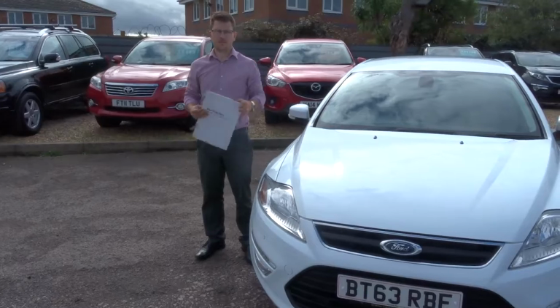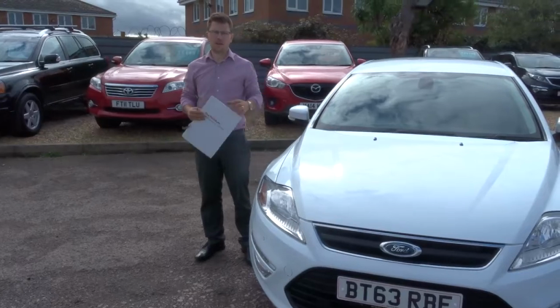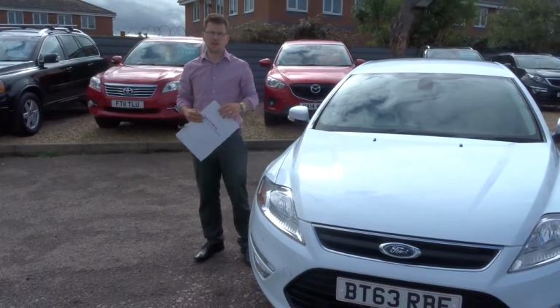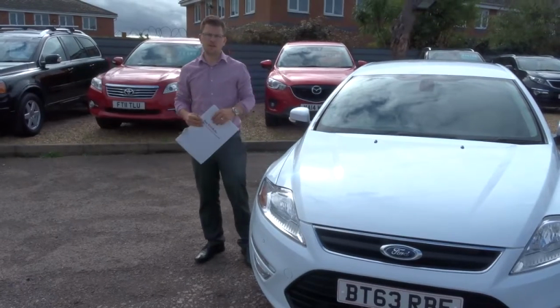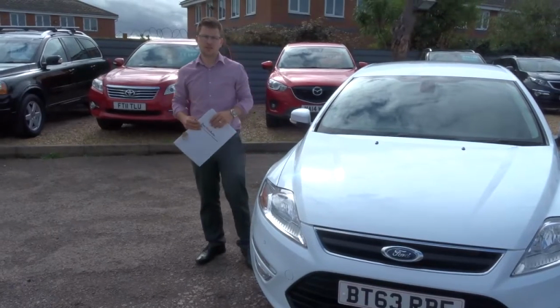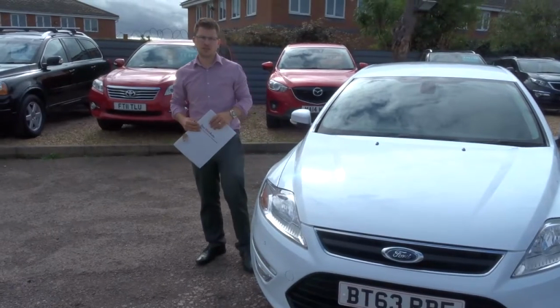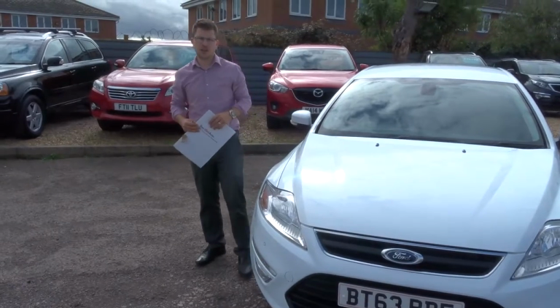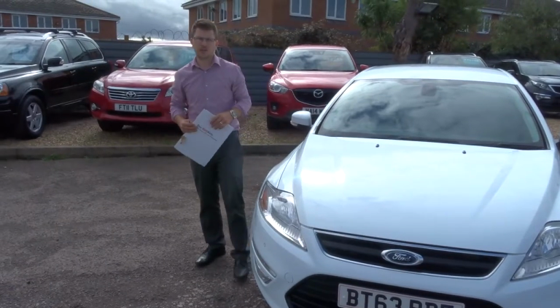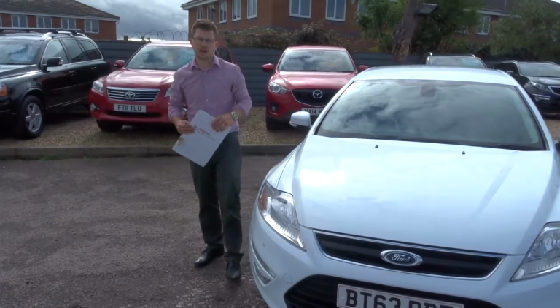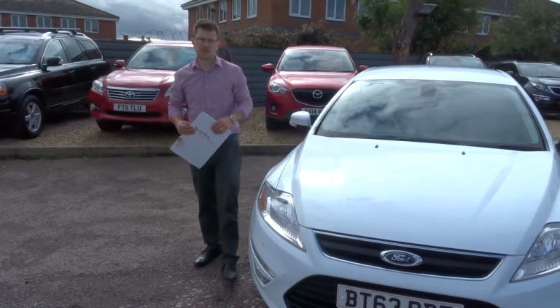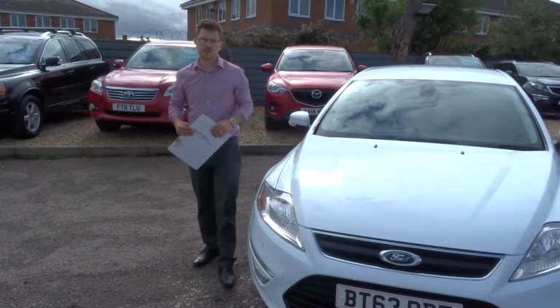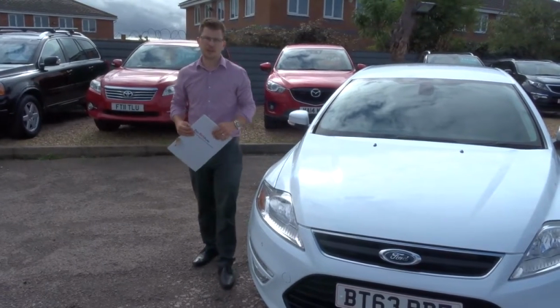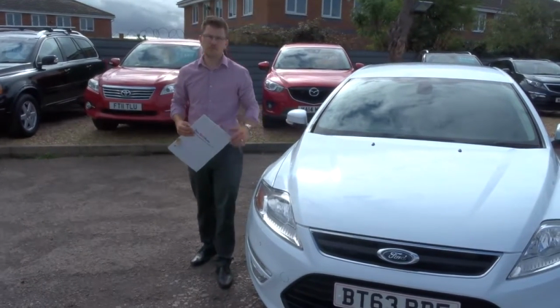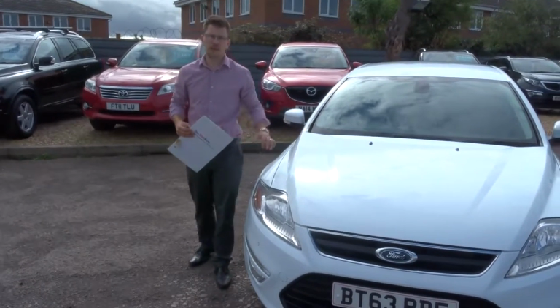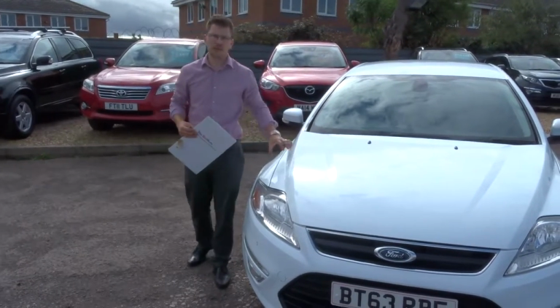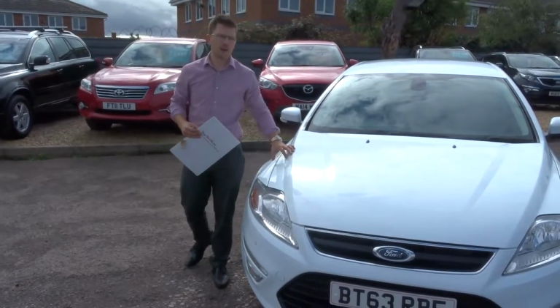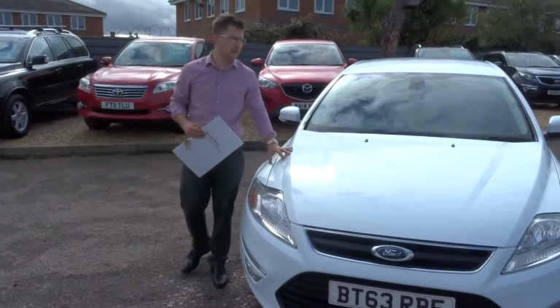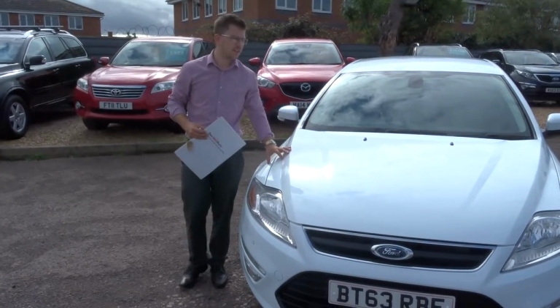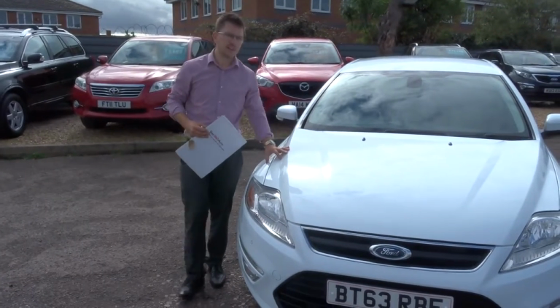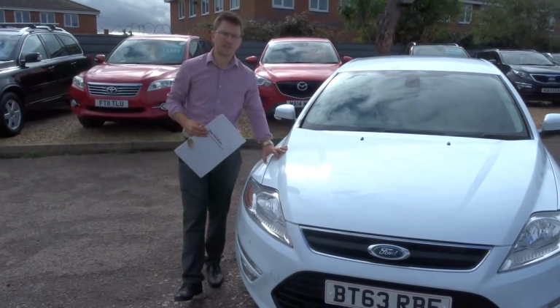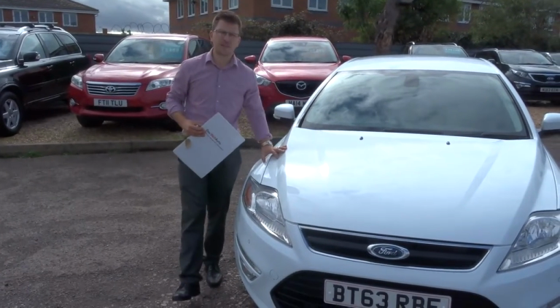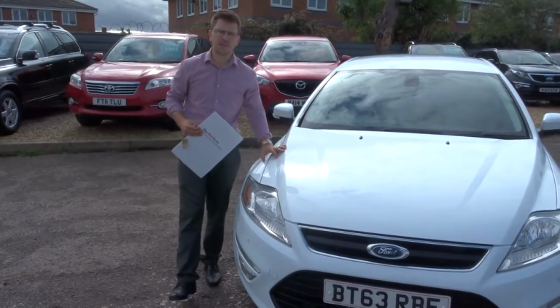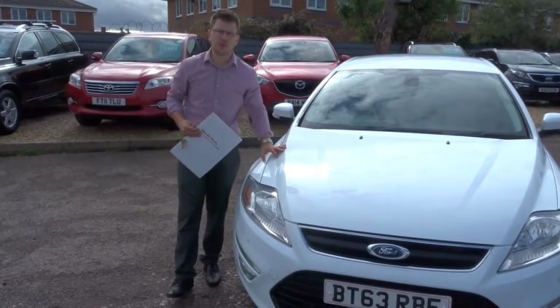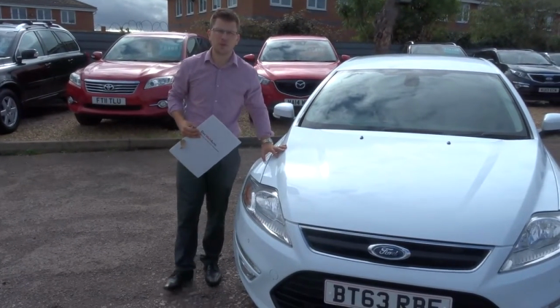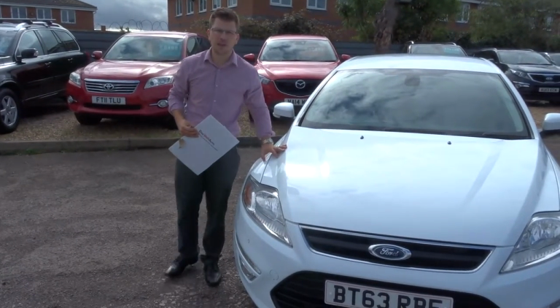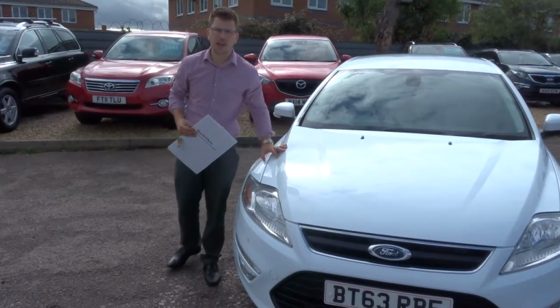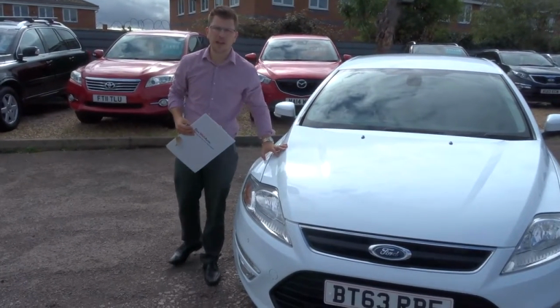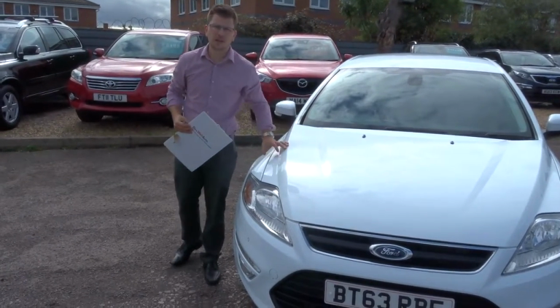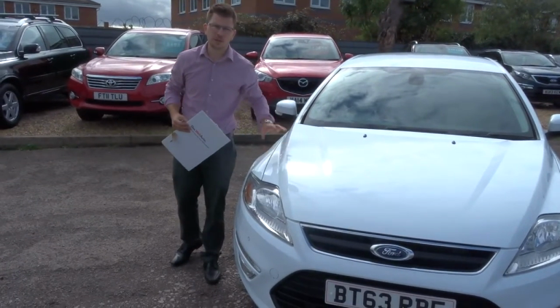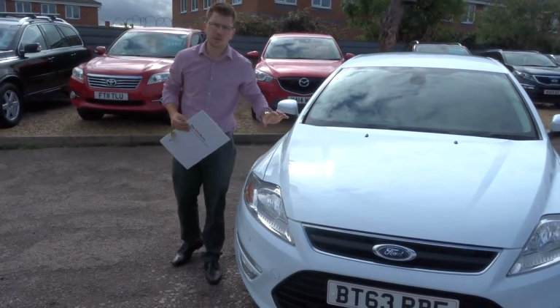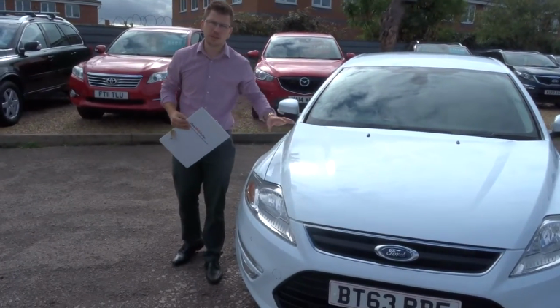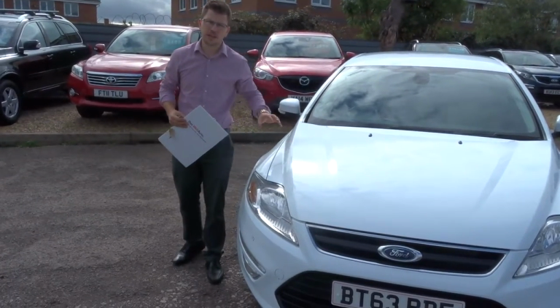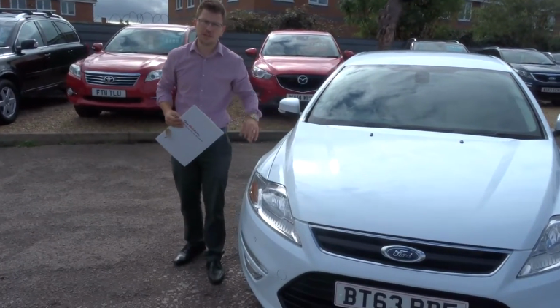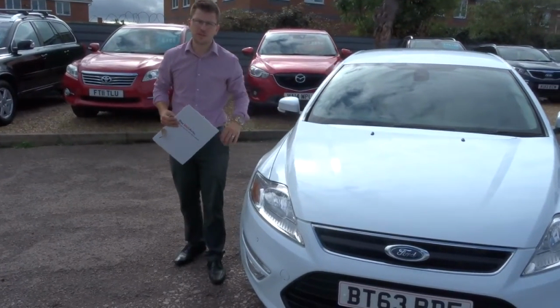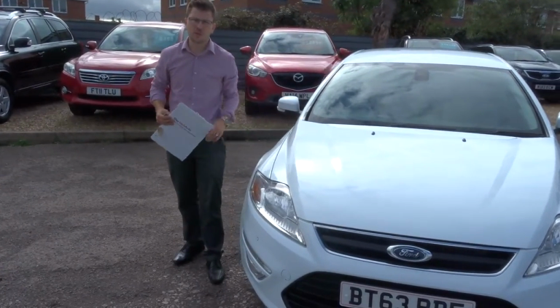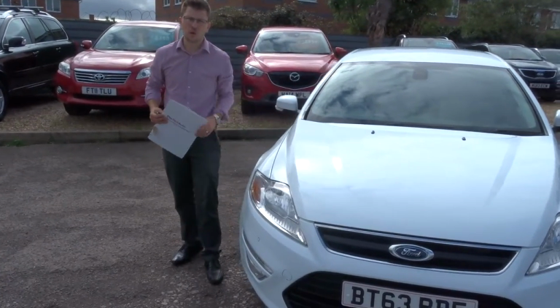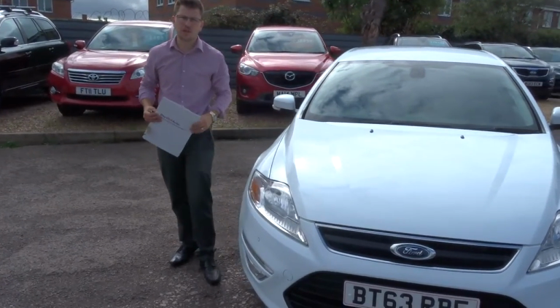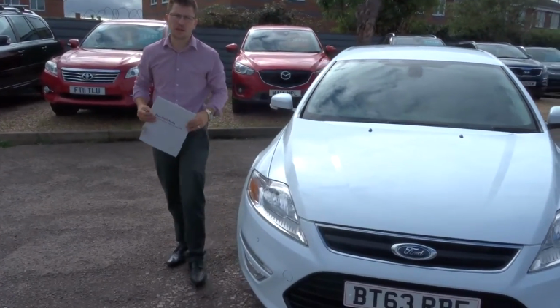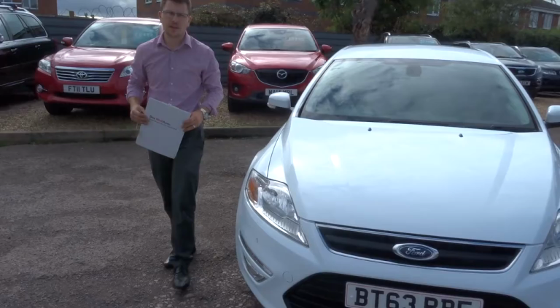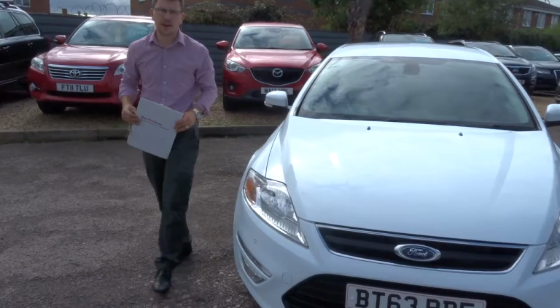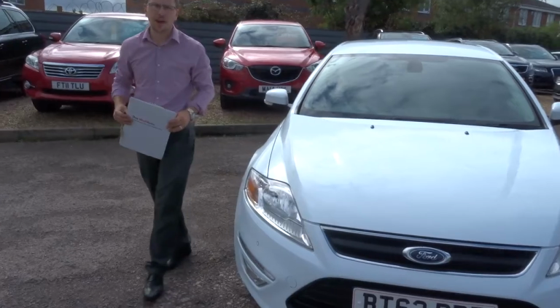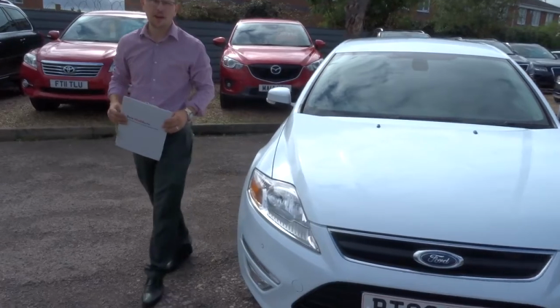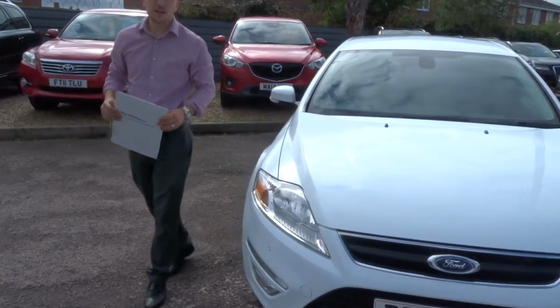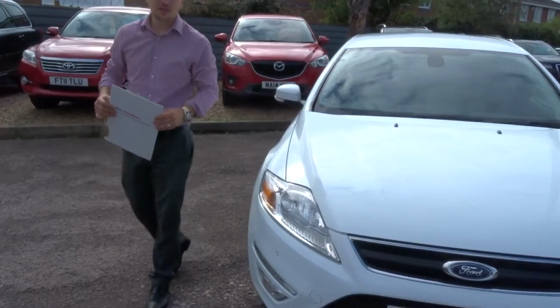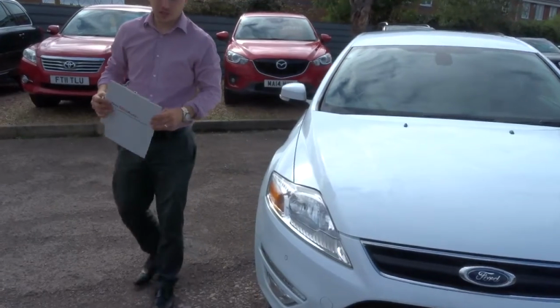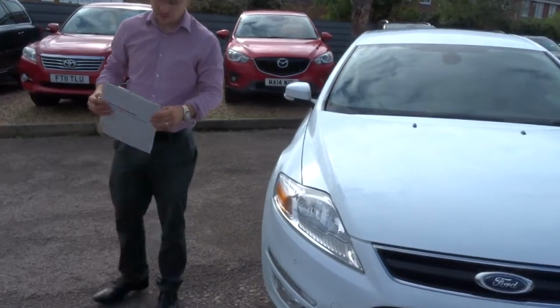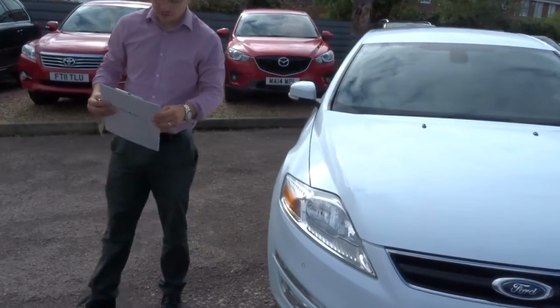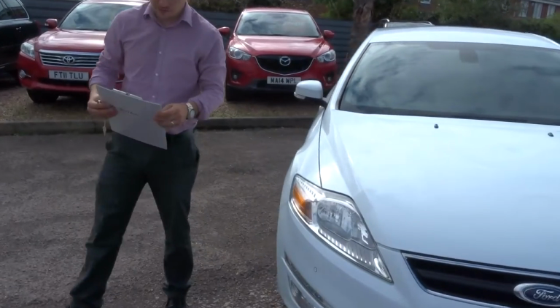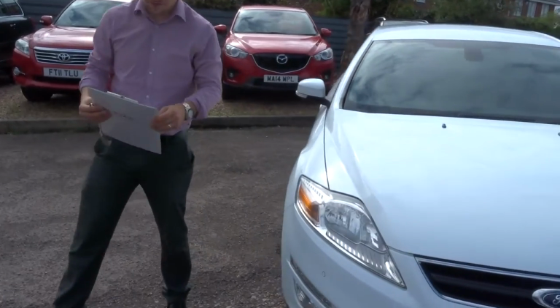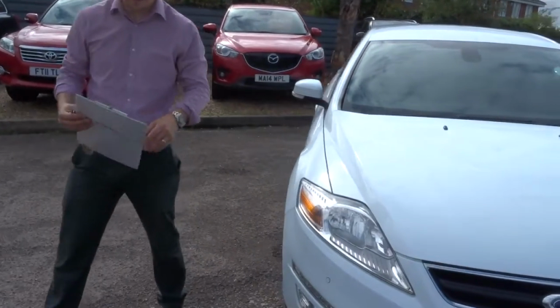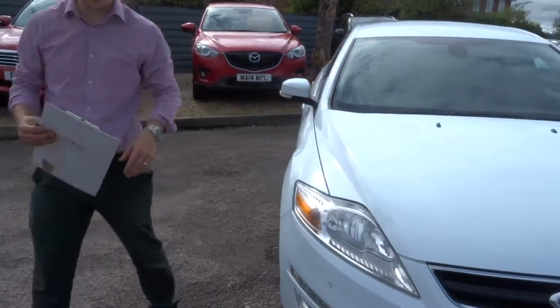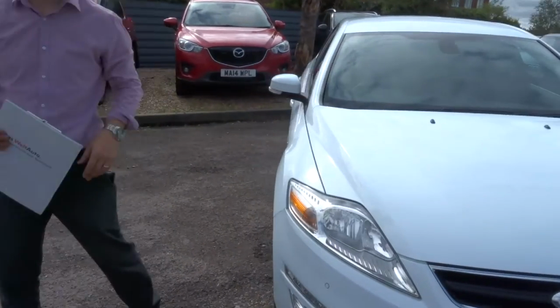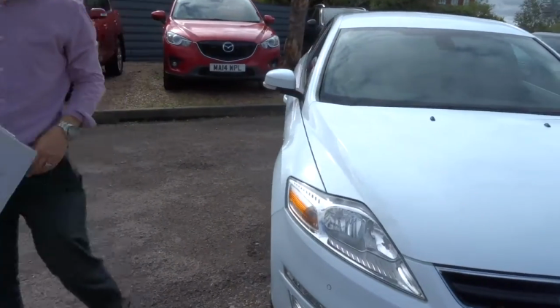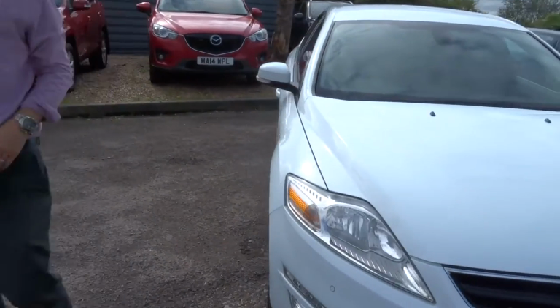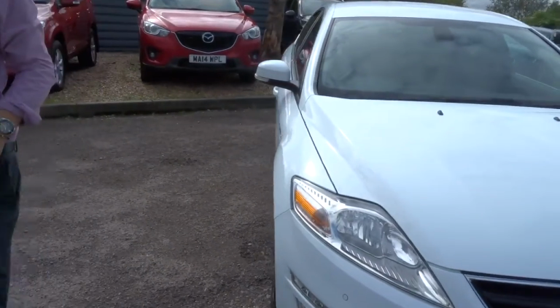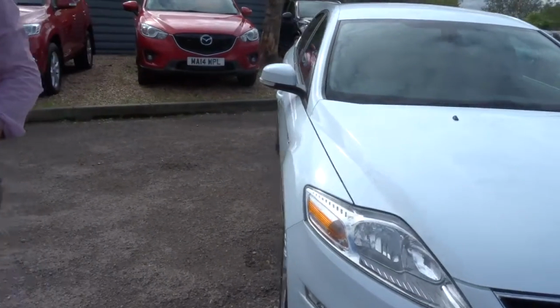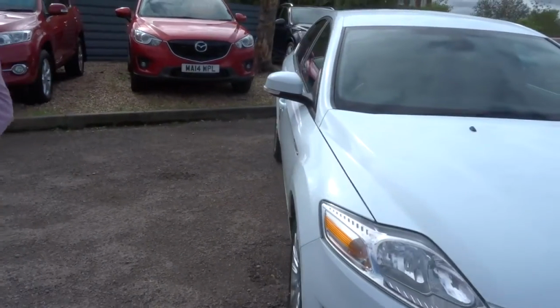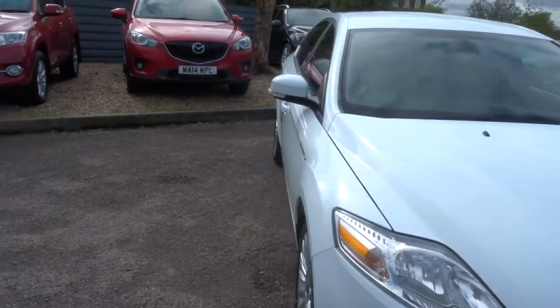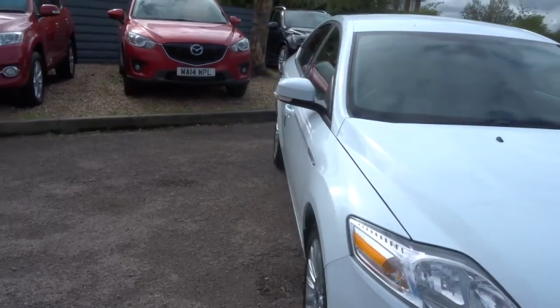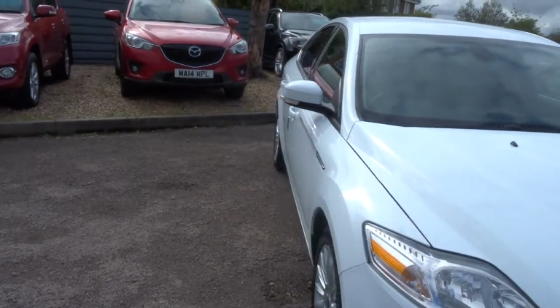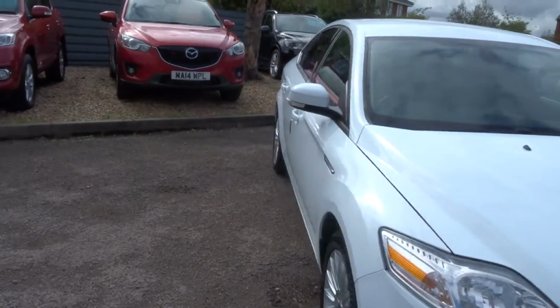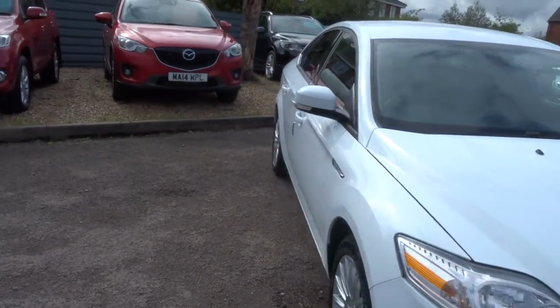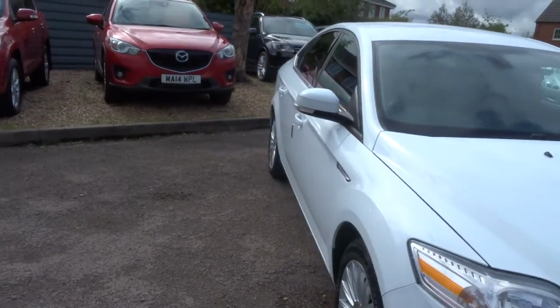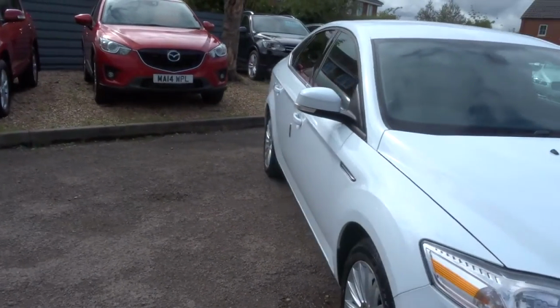Welcome to Country Car, my name's Tom. Here we have a lovely Ford Mondeo. I'm going to give you a walk around the car and show you a few of the features and the general condition.